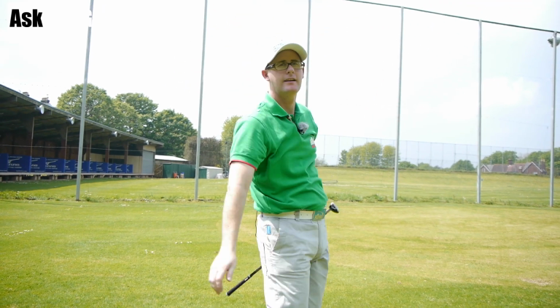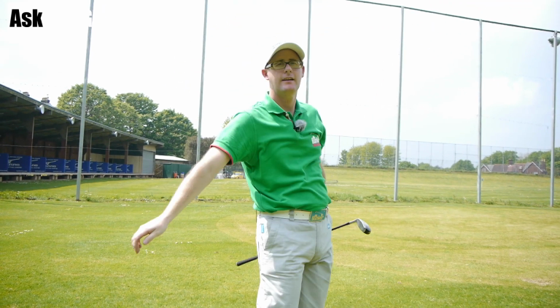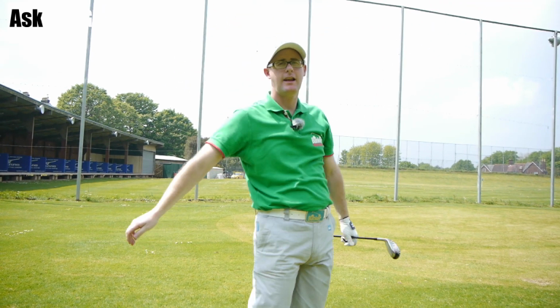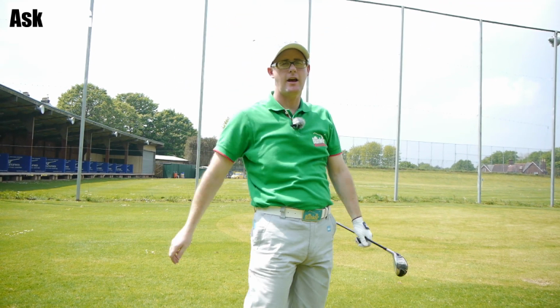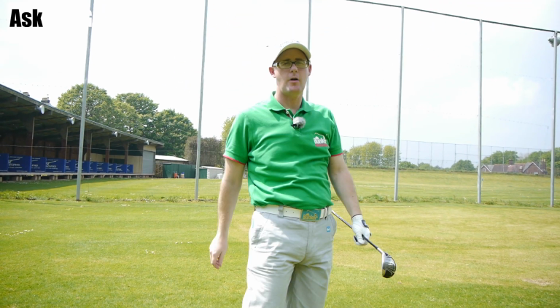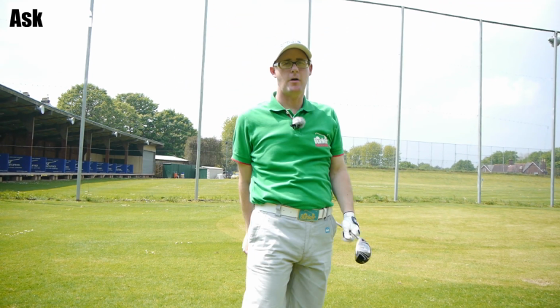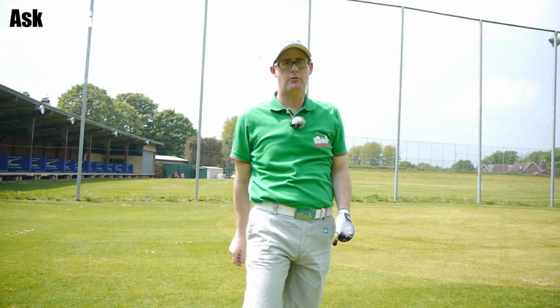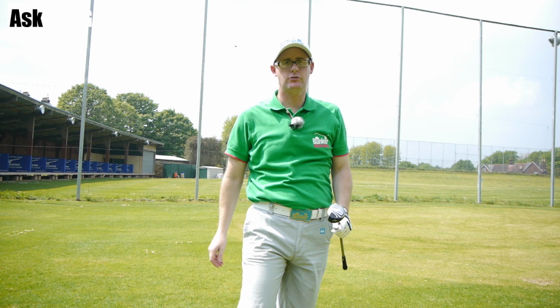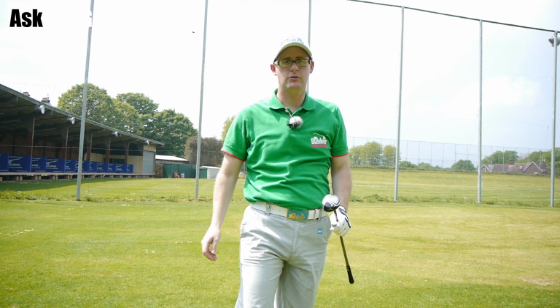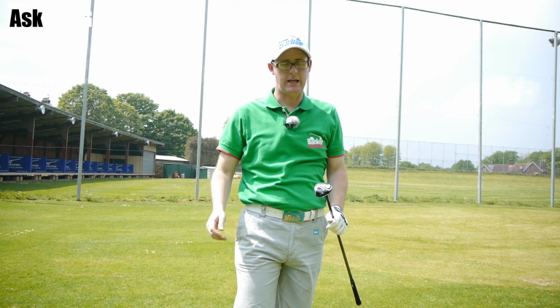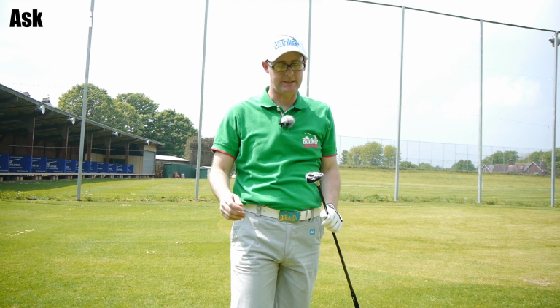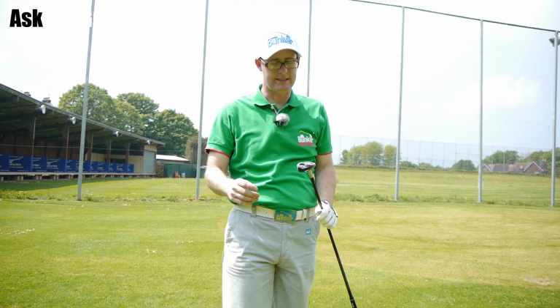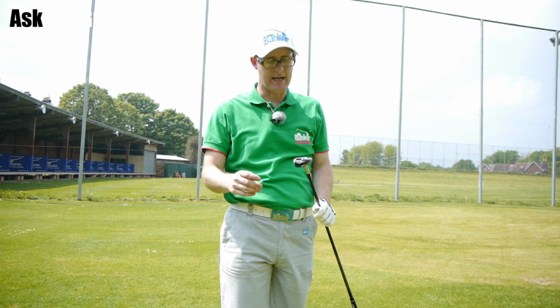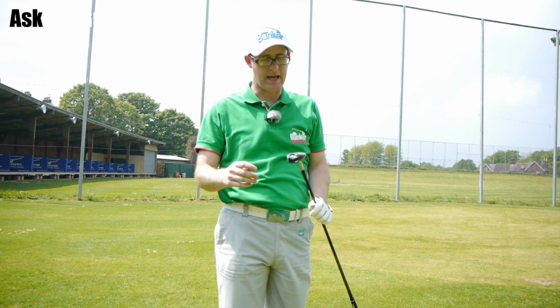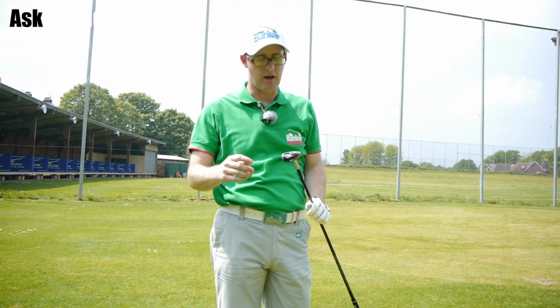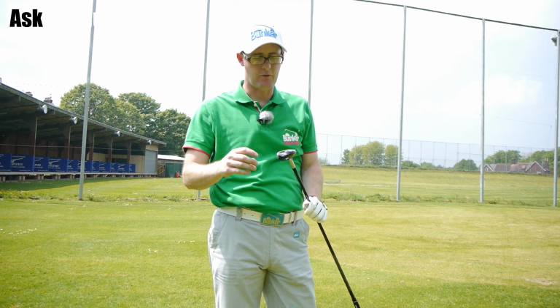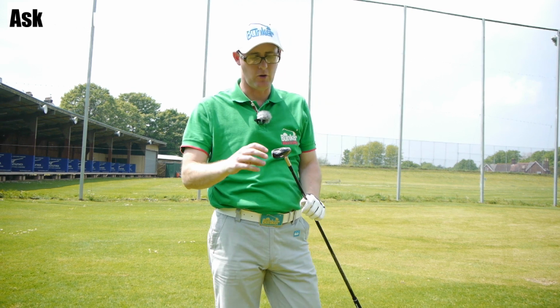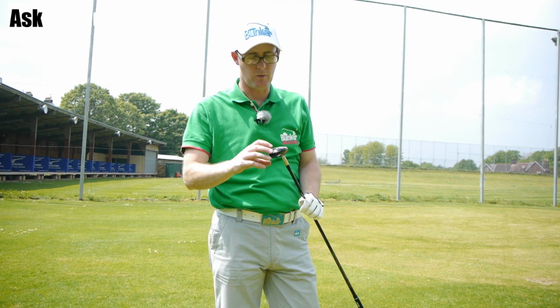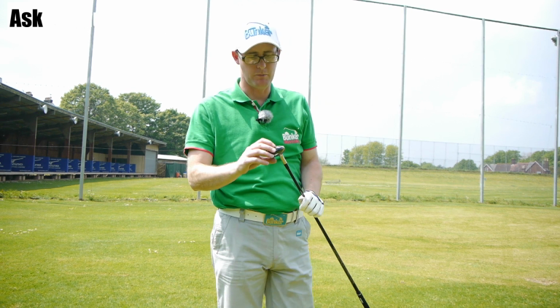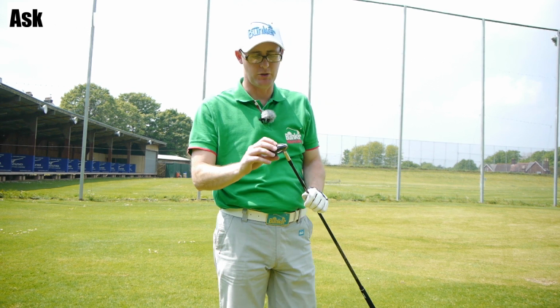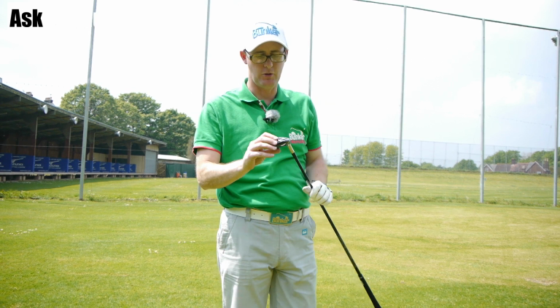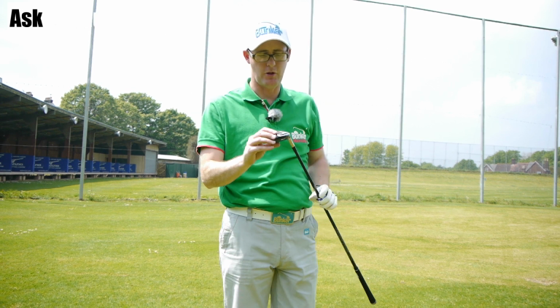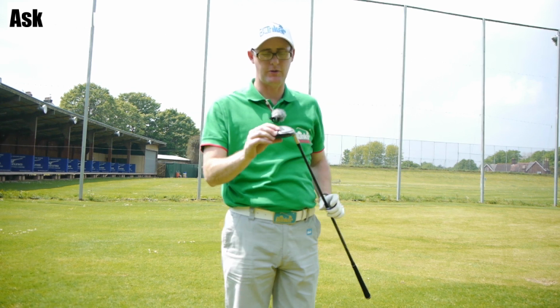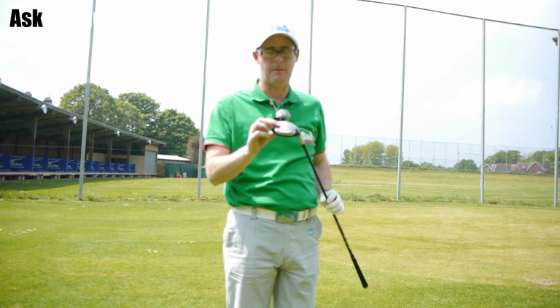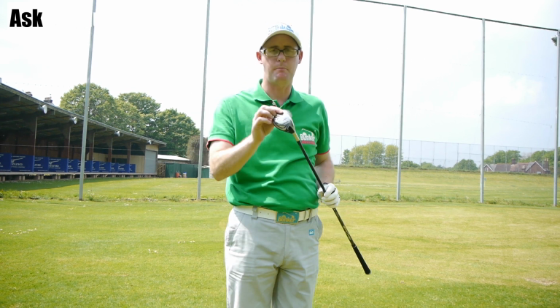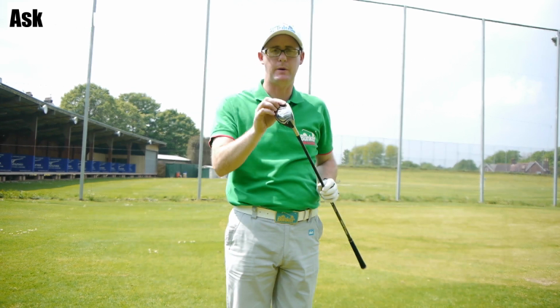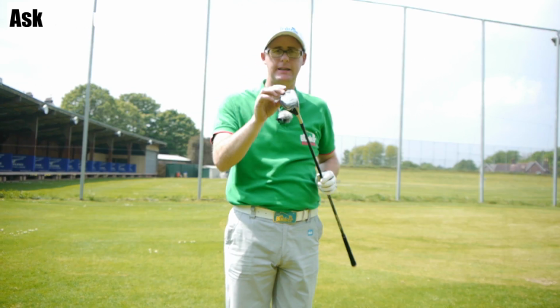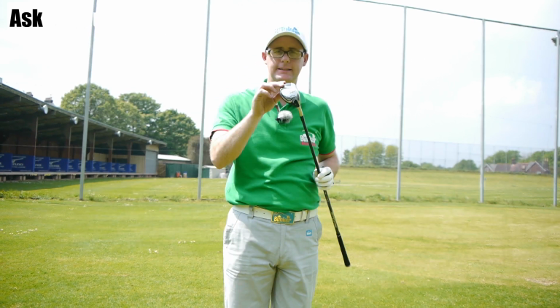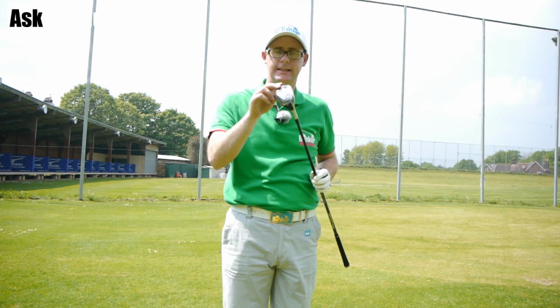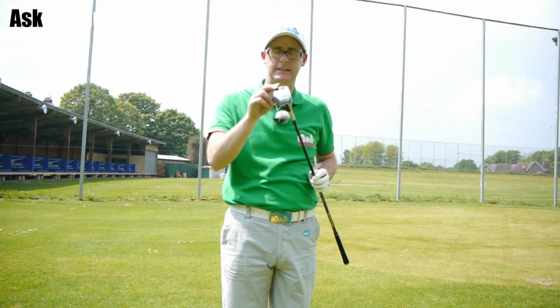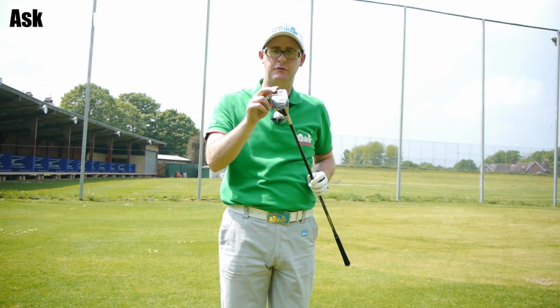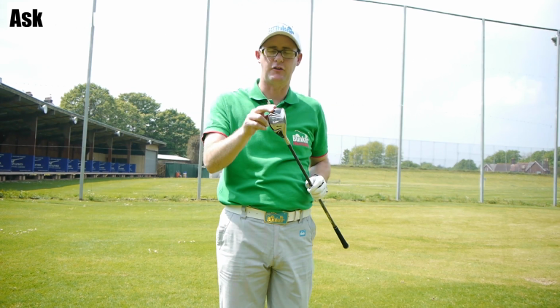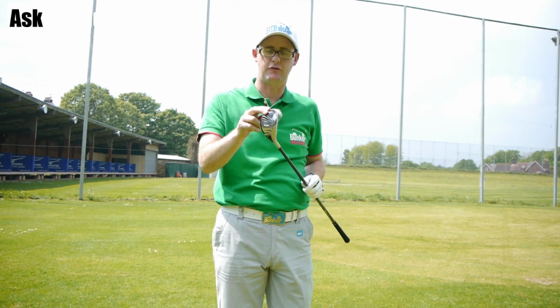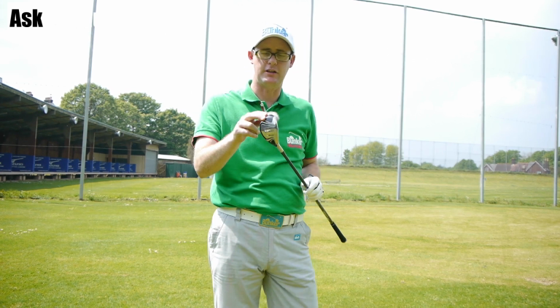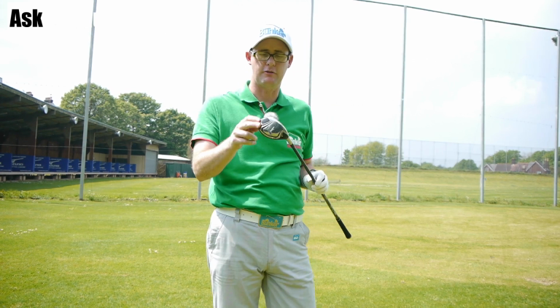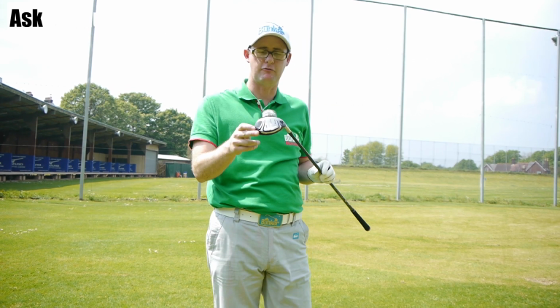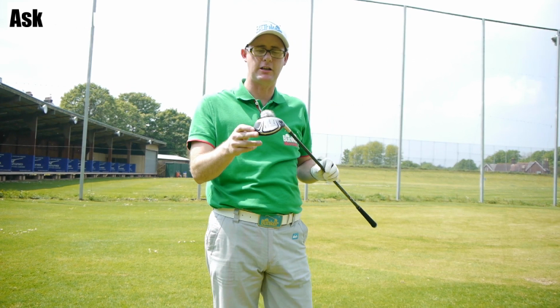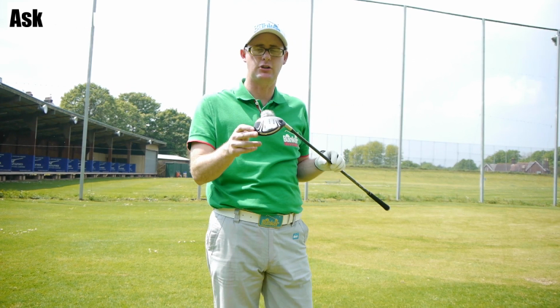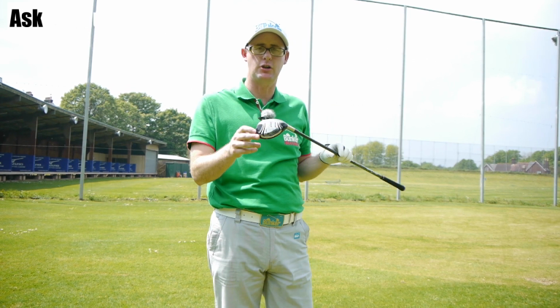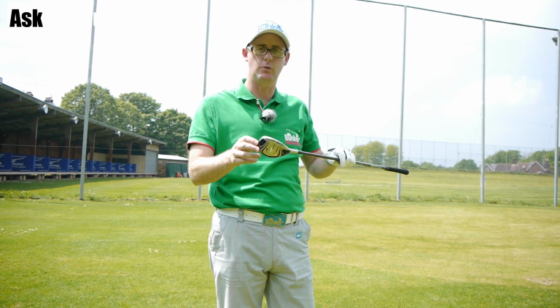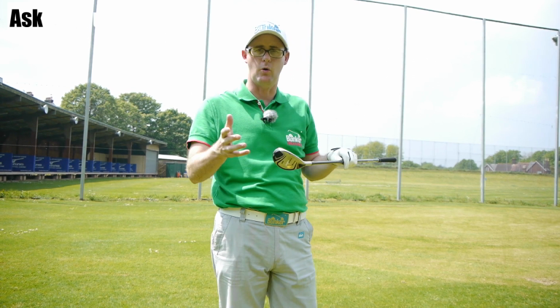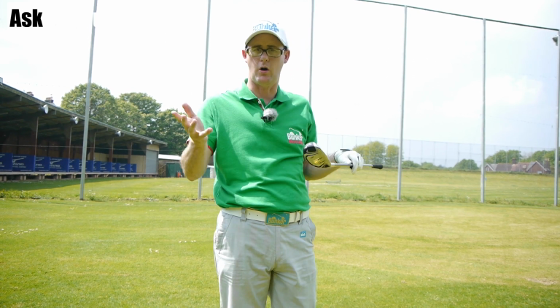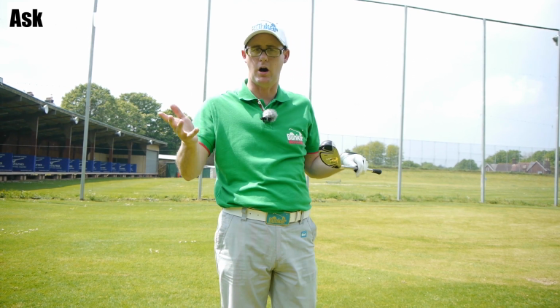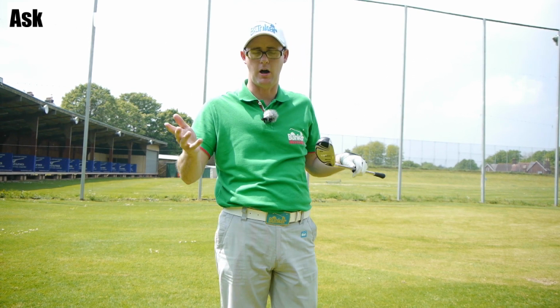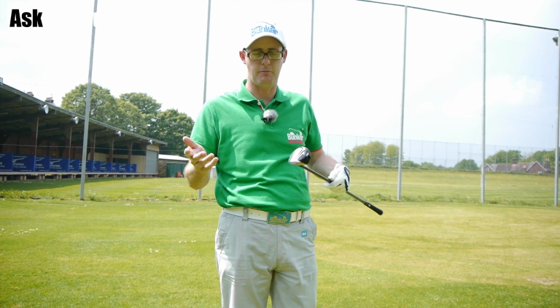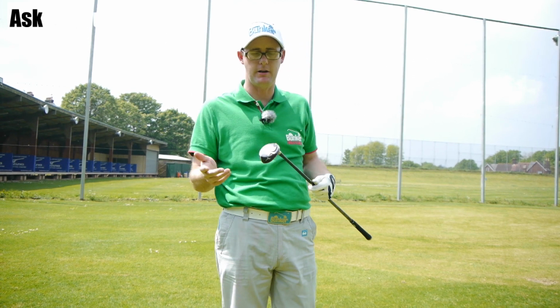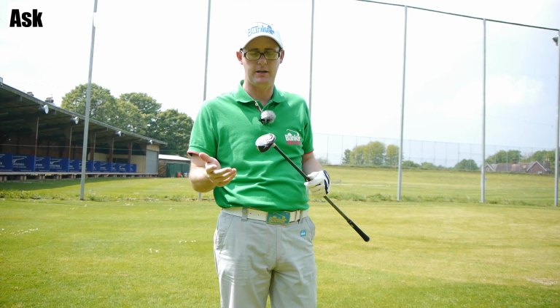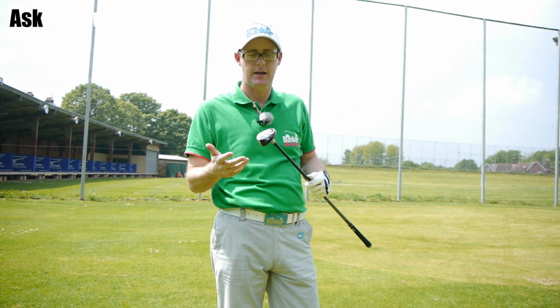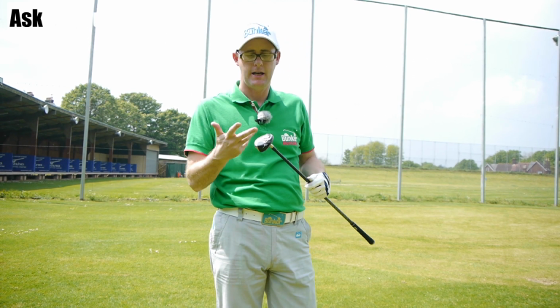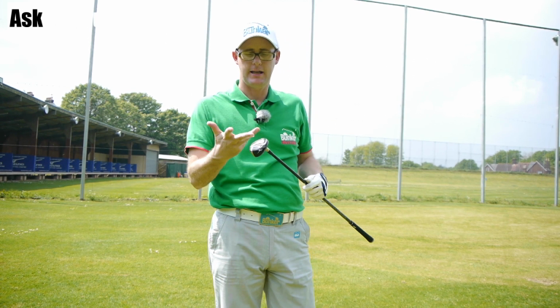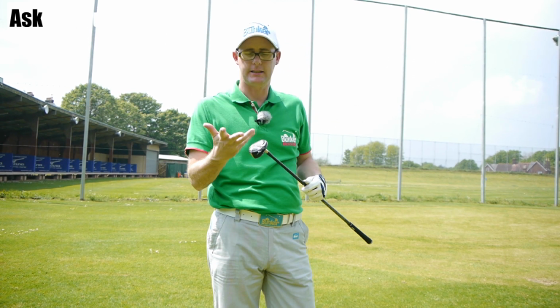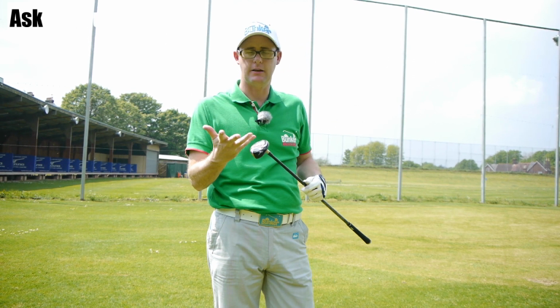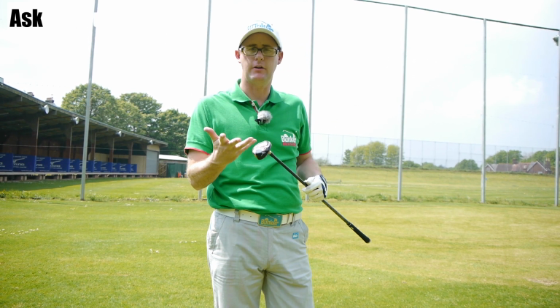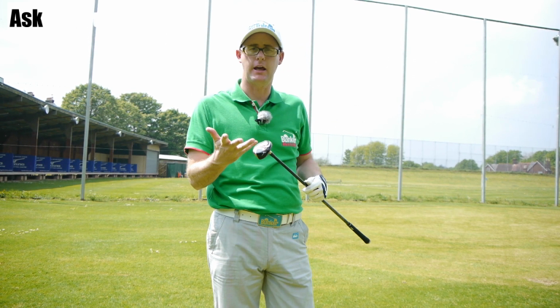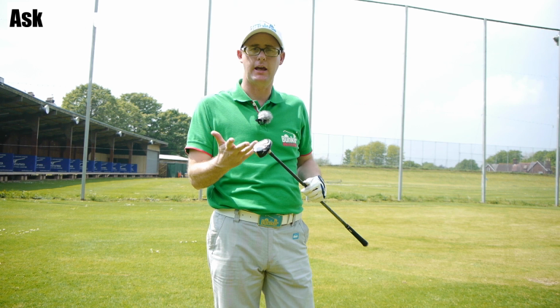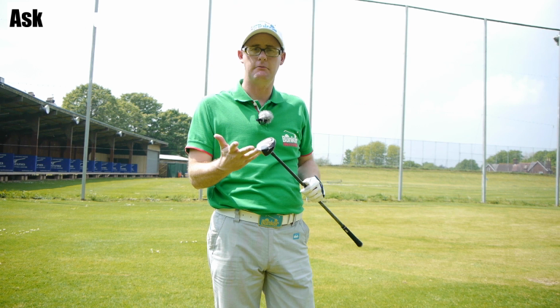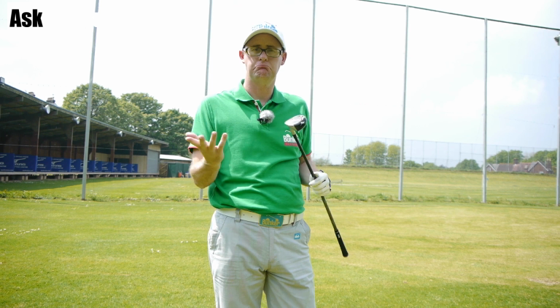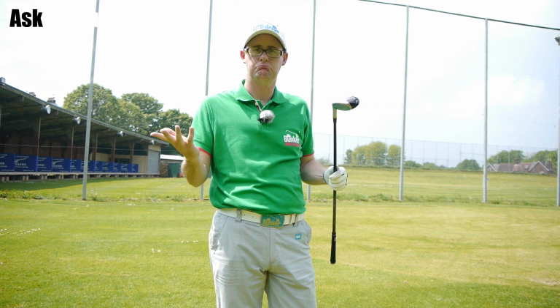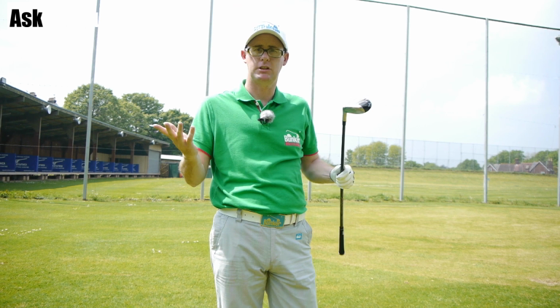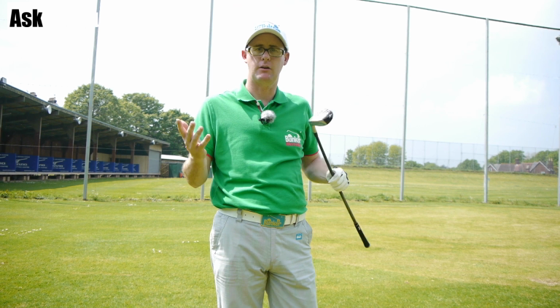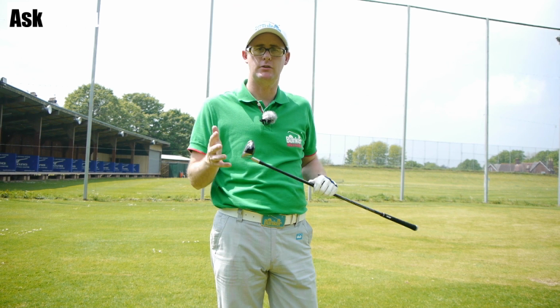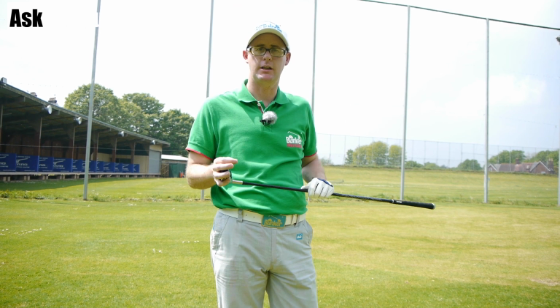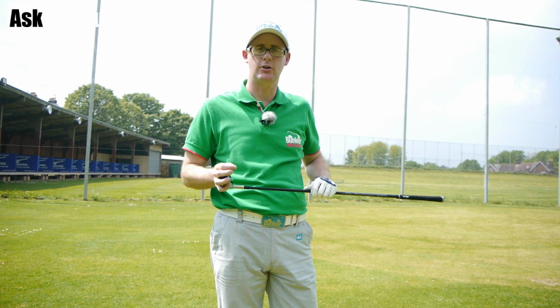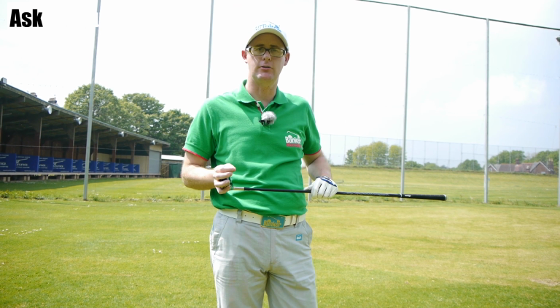Hello, Mark Crossroad here. Today I've got Mizuno's MP650 Rescue or Hybrid. Let's give it a hit, see if it's any good.